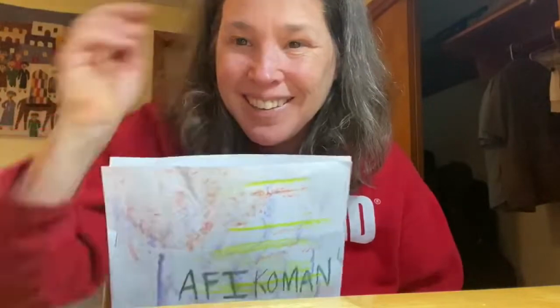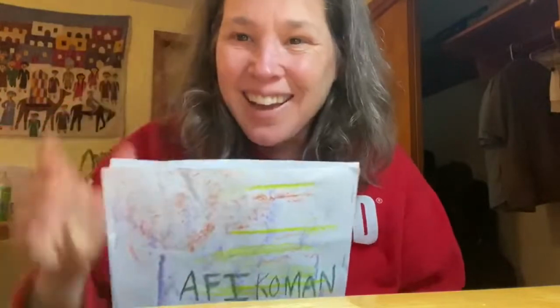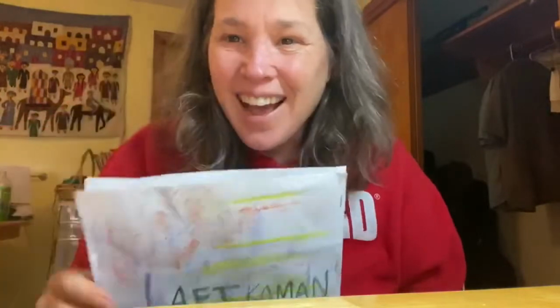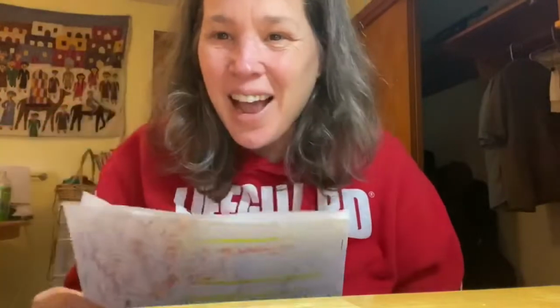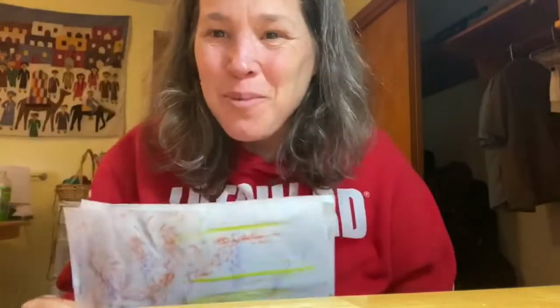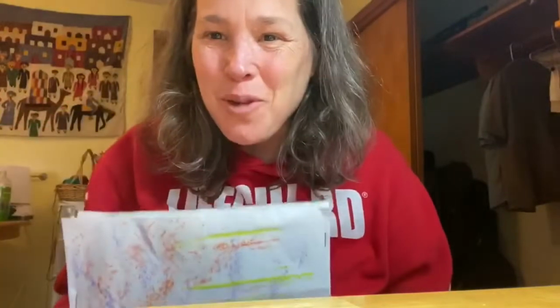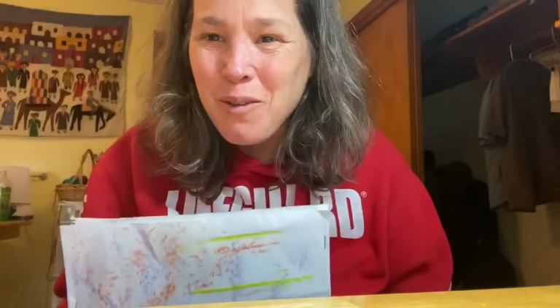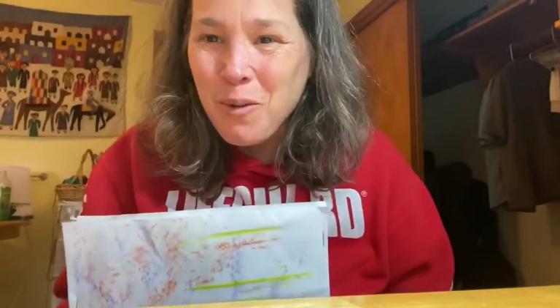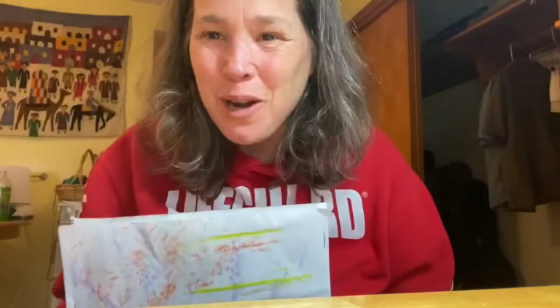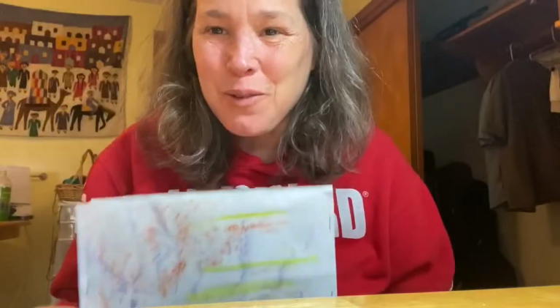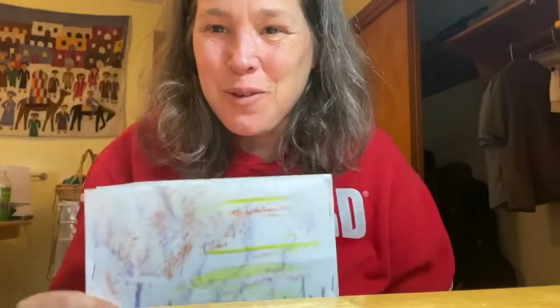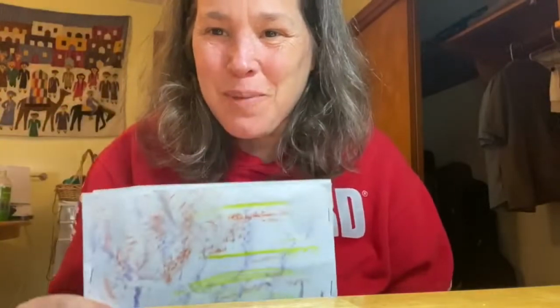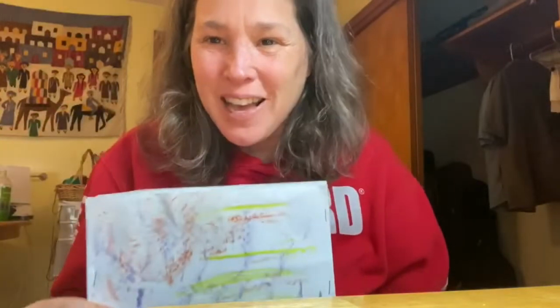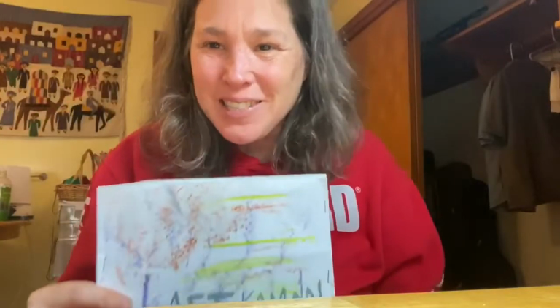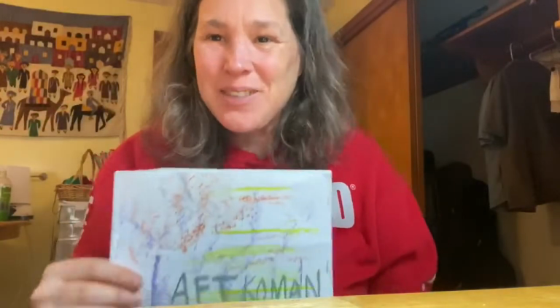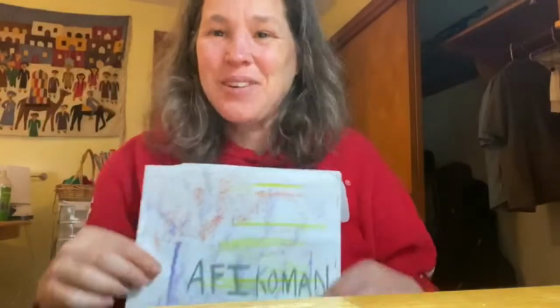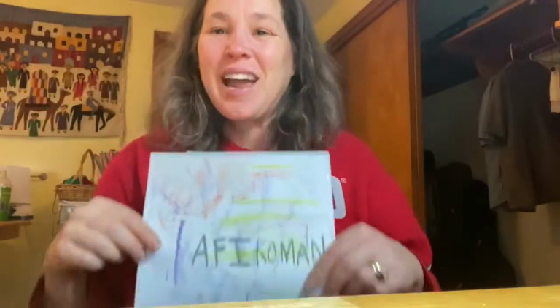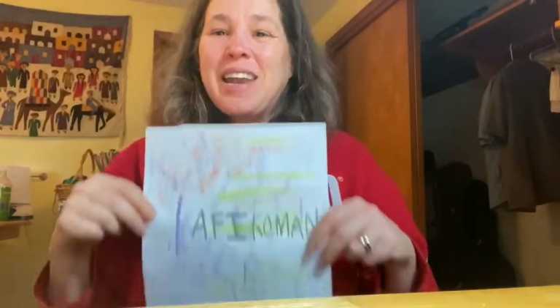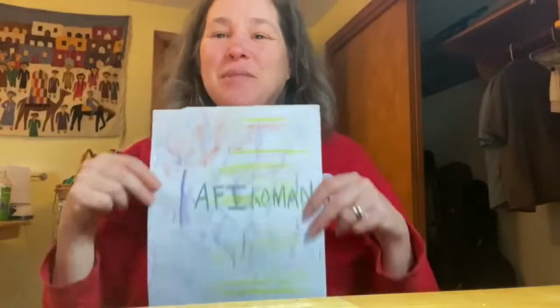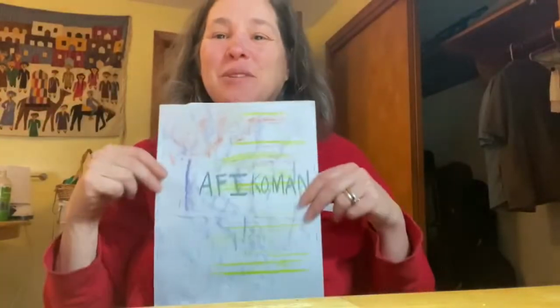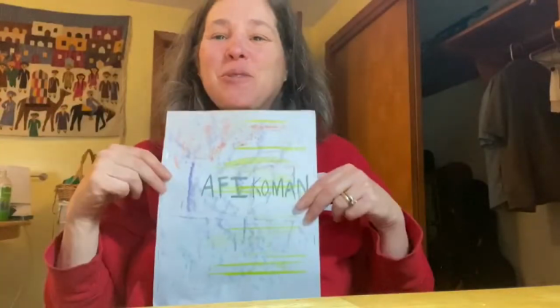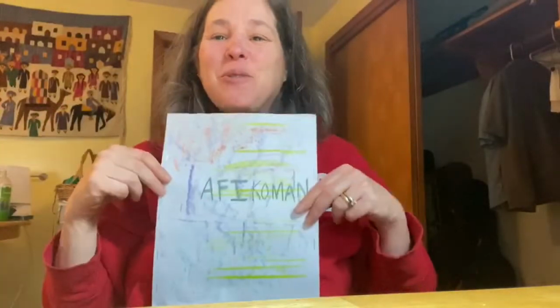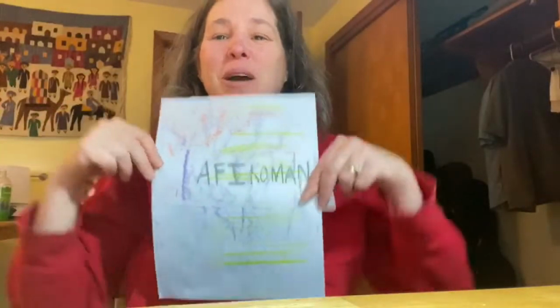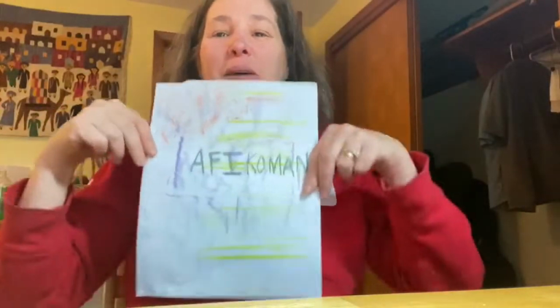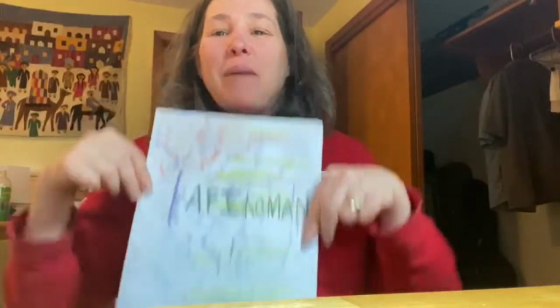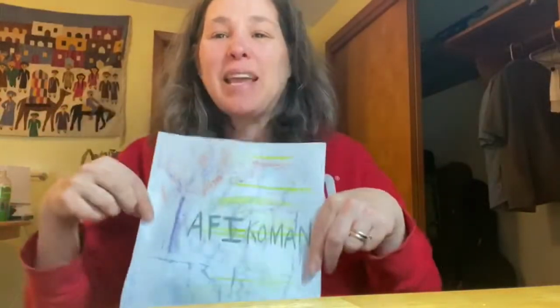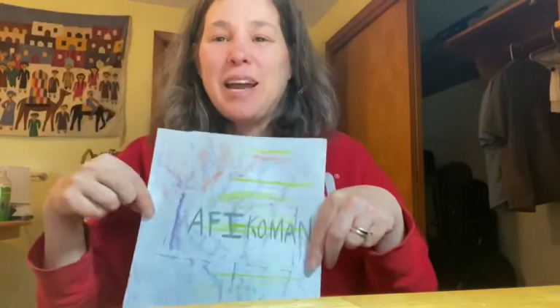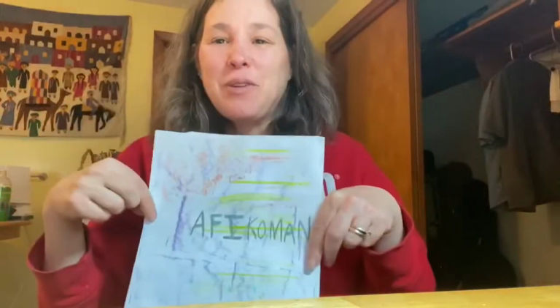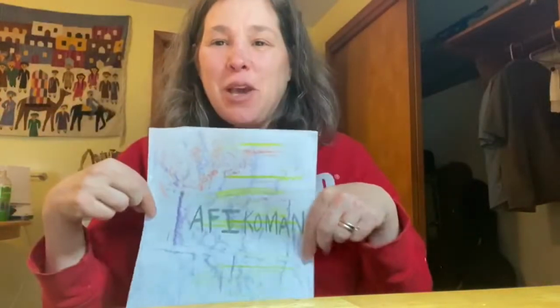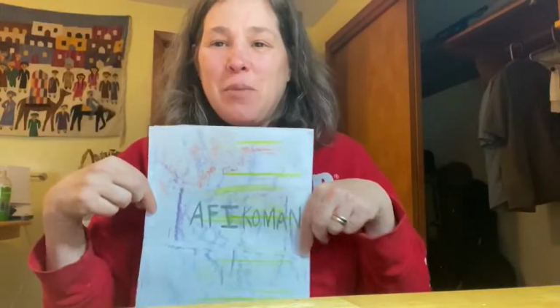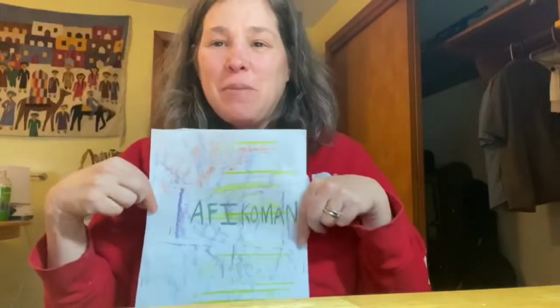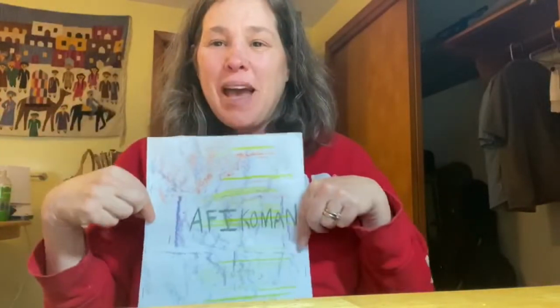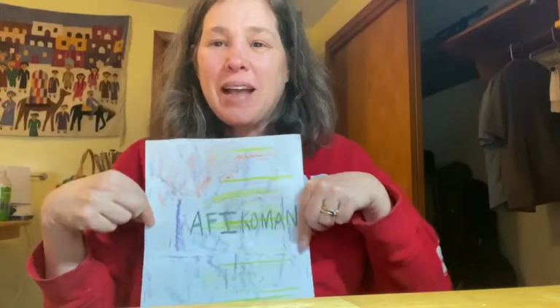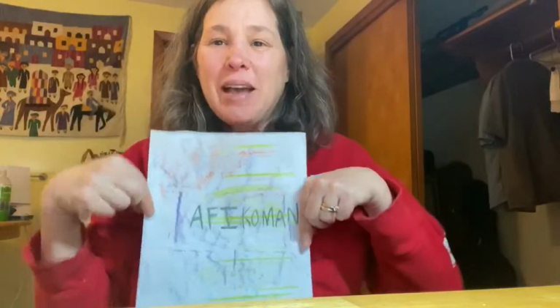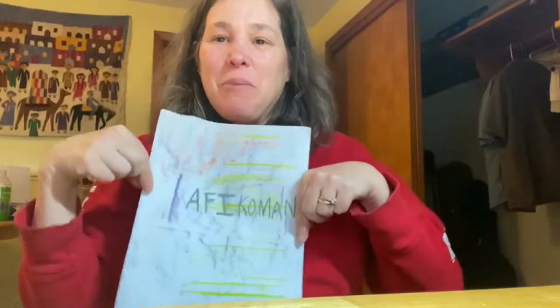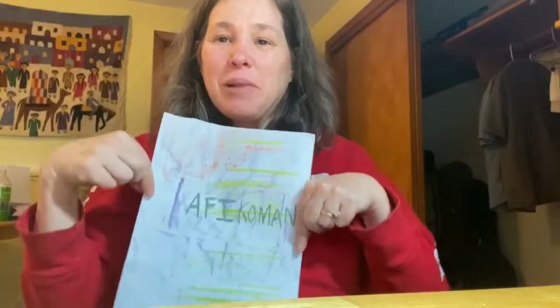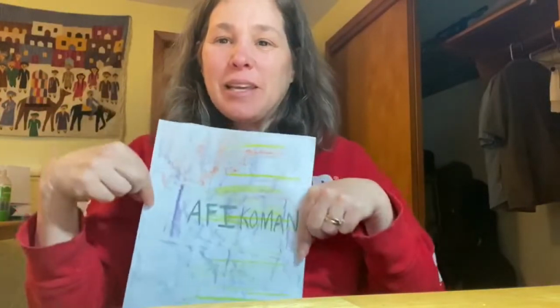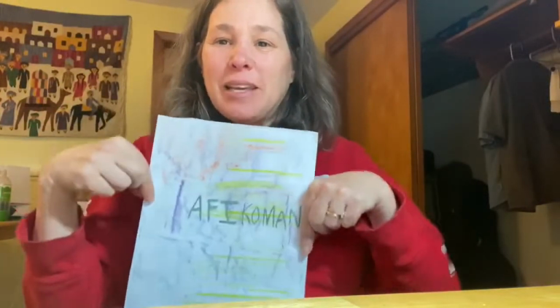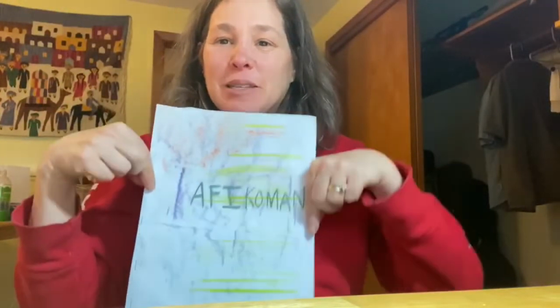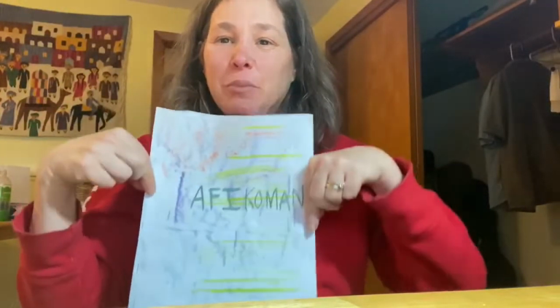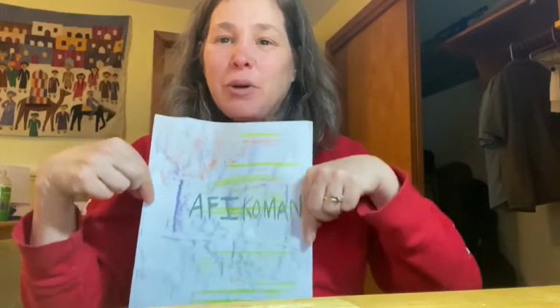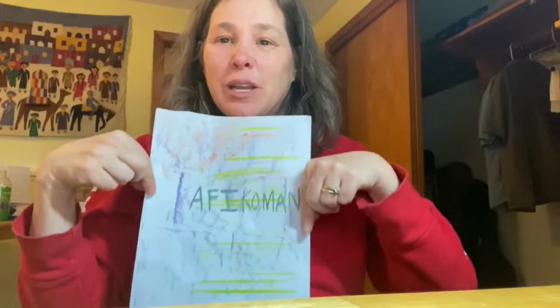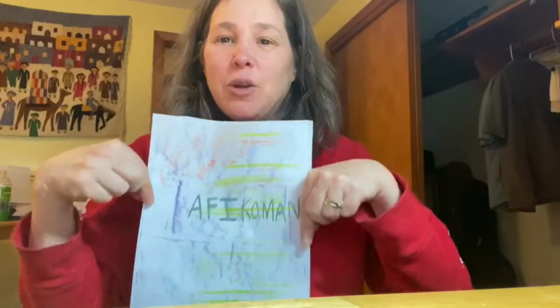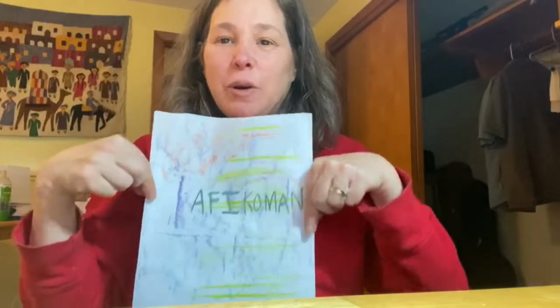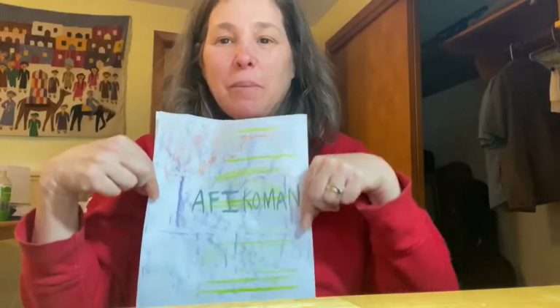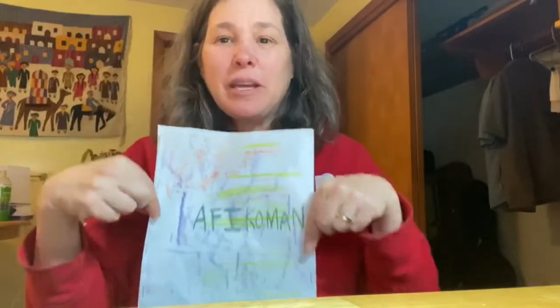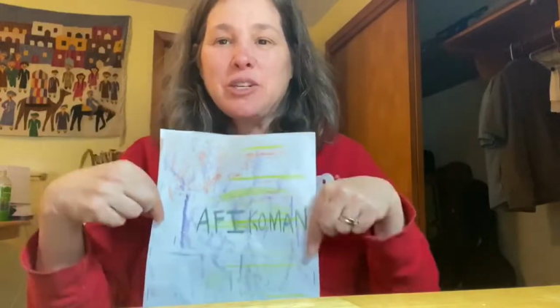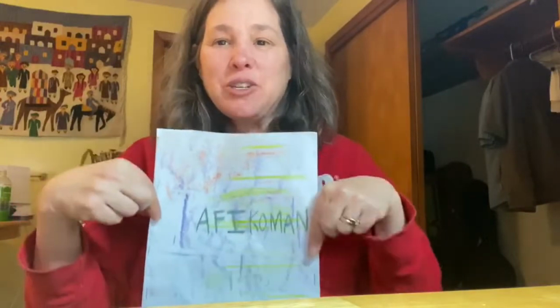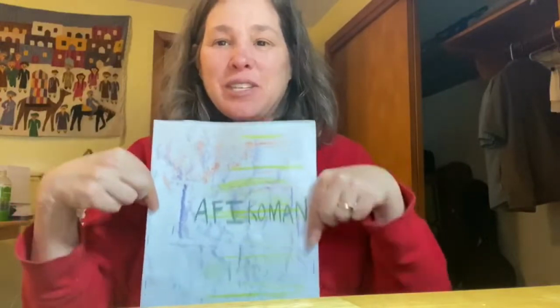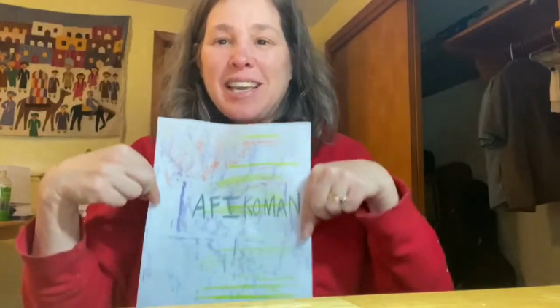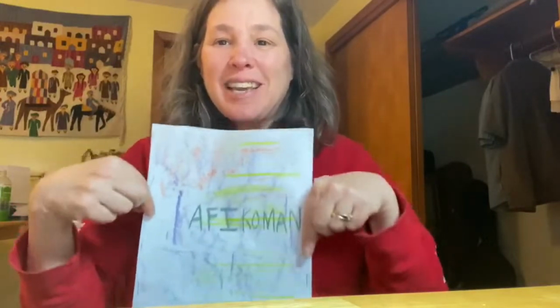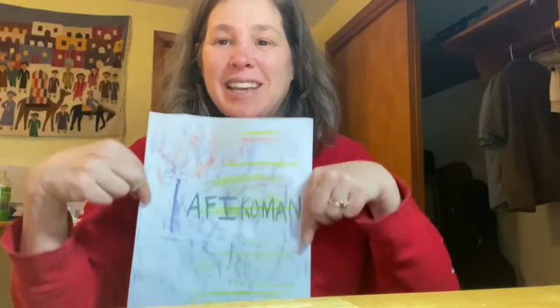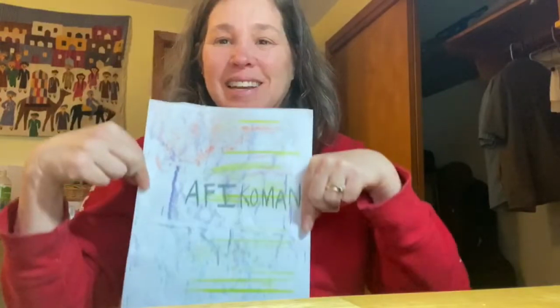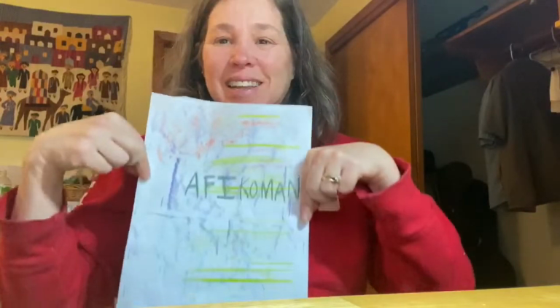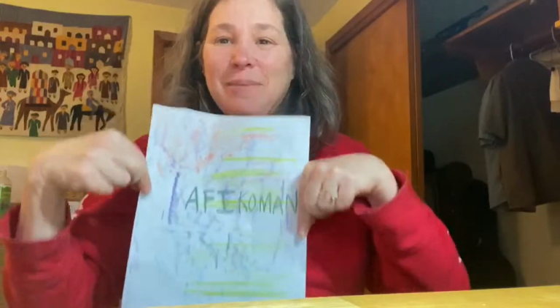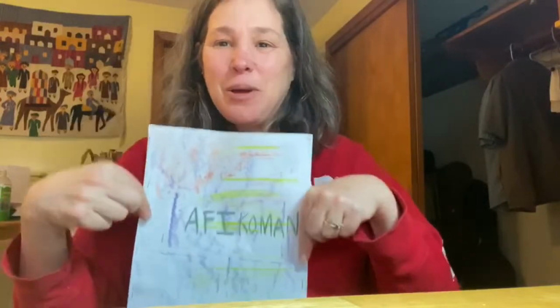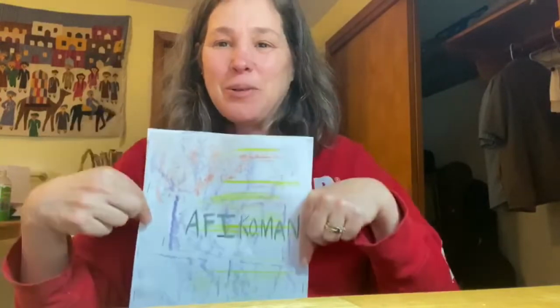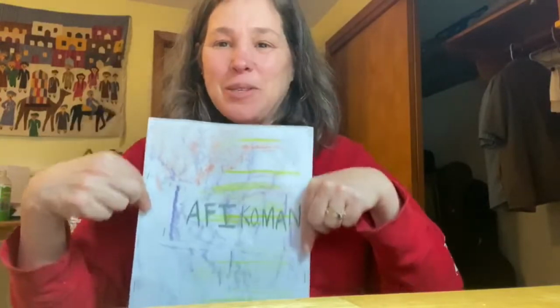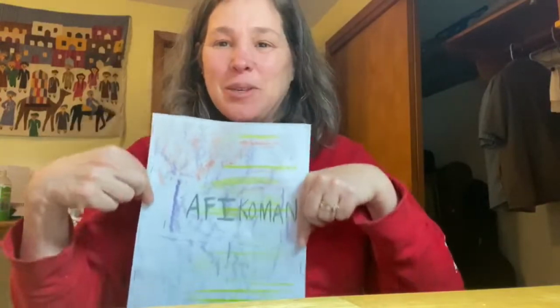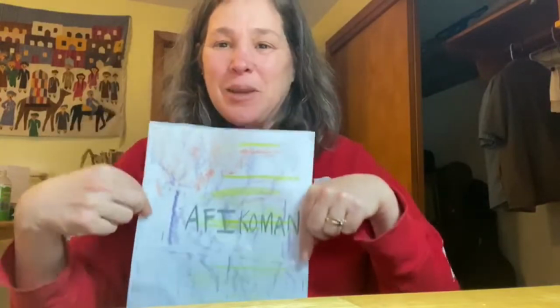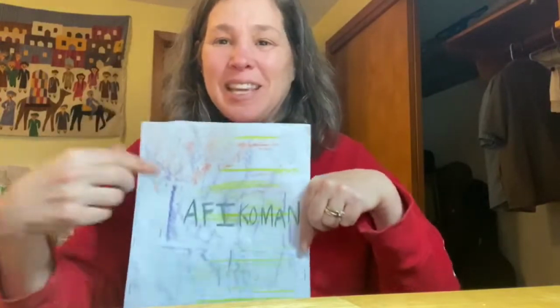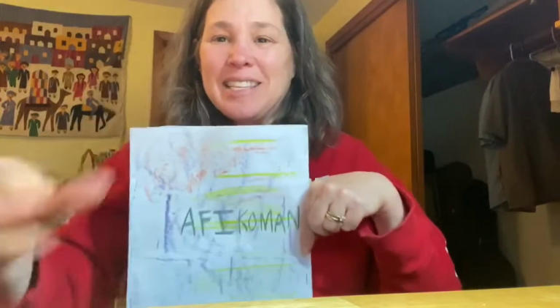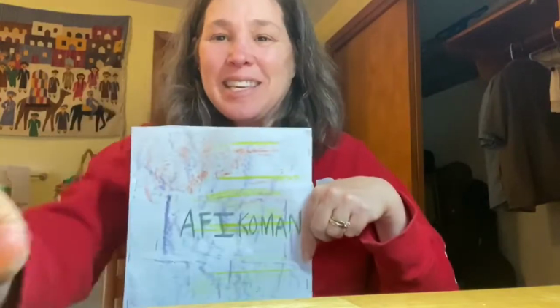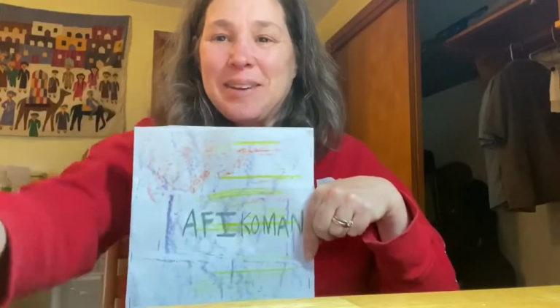I hope you have a wonderful Passover, and if you make an afikomen bag, please put your pictures in the post so we can see them.